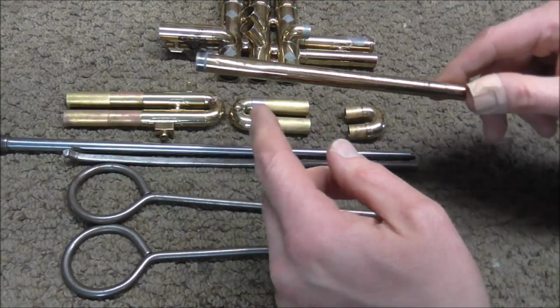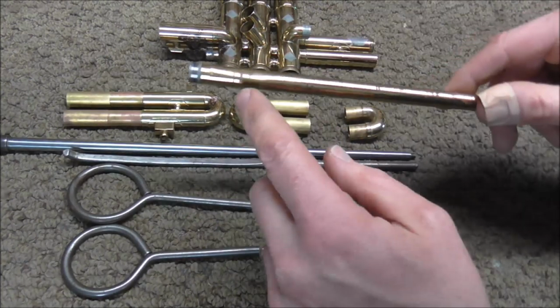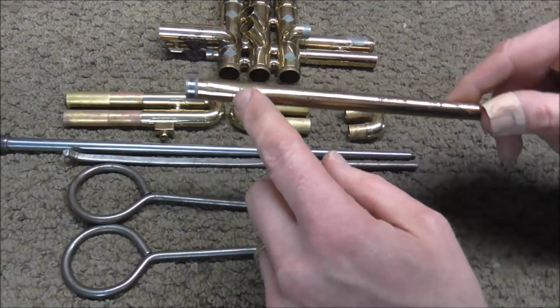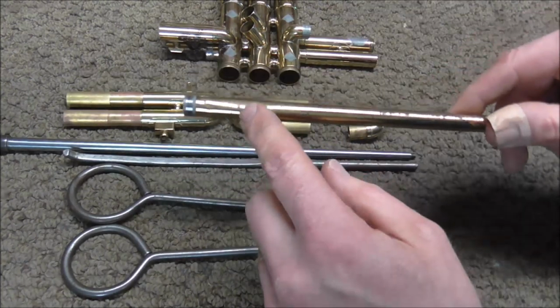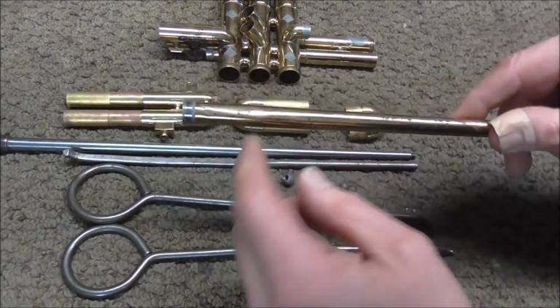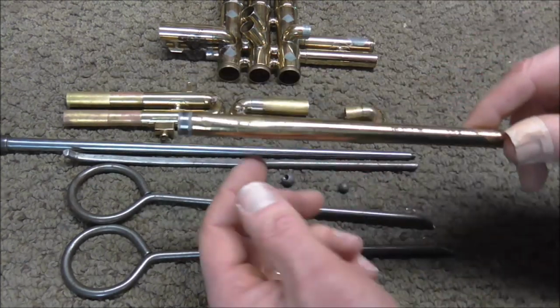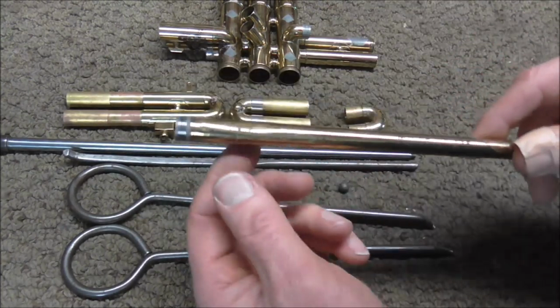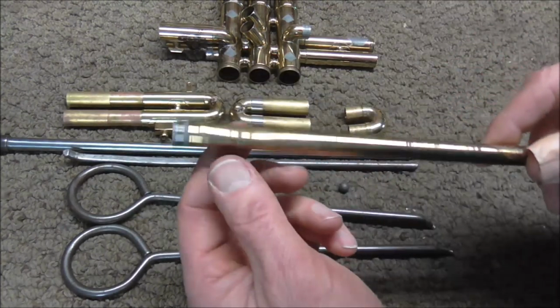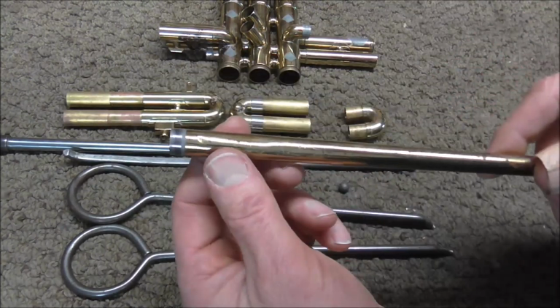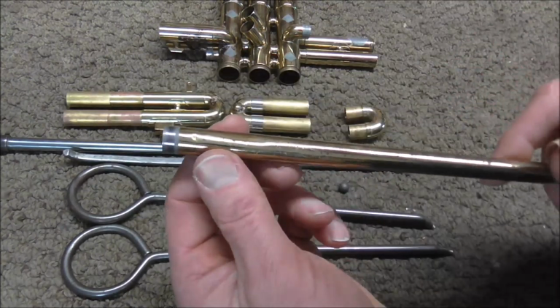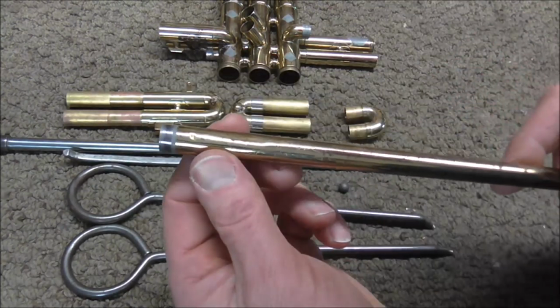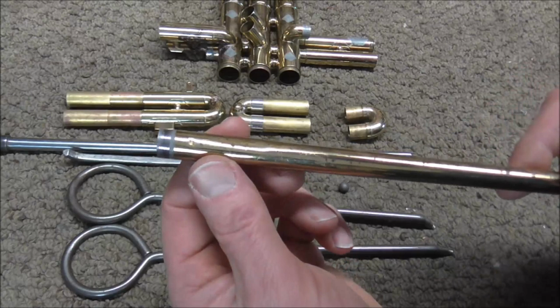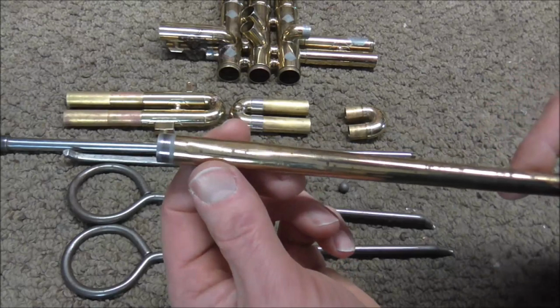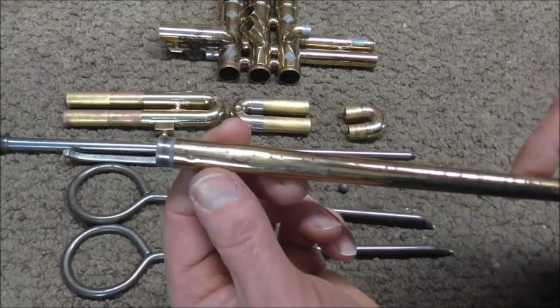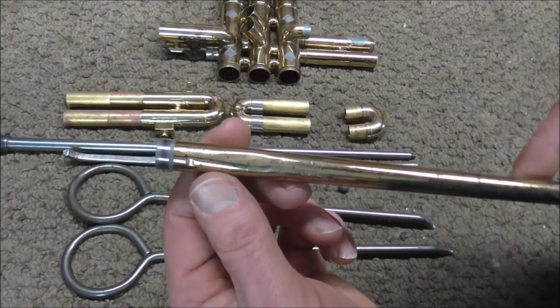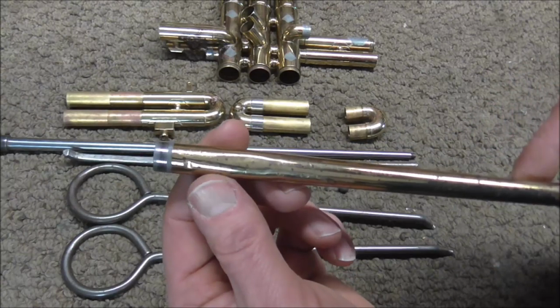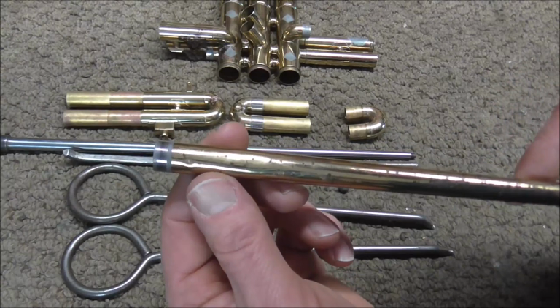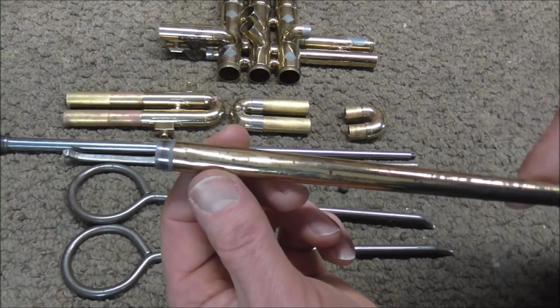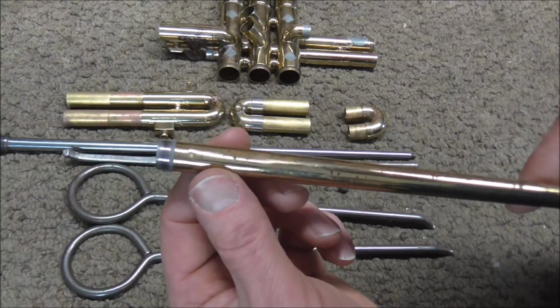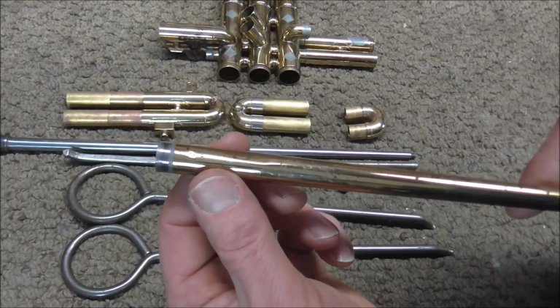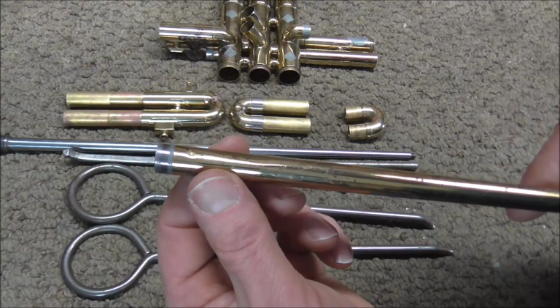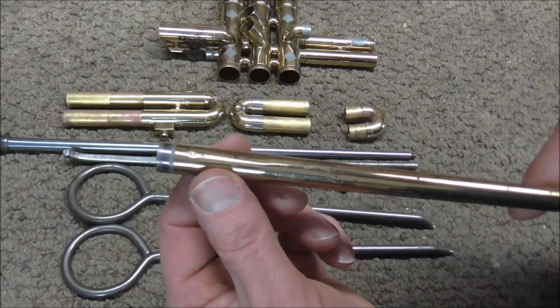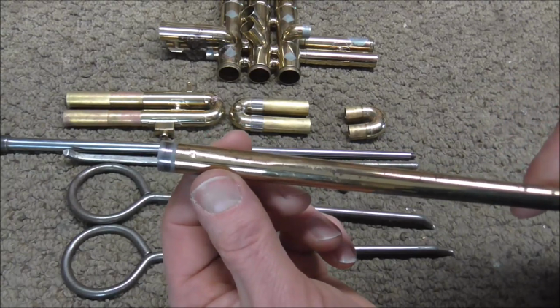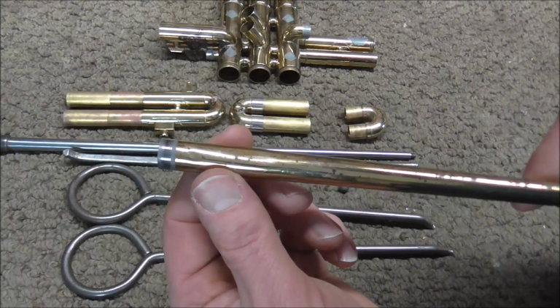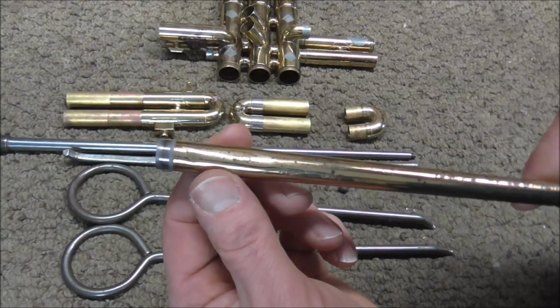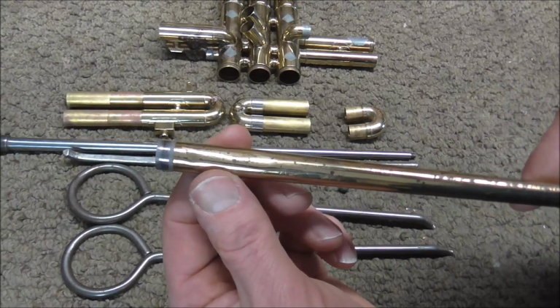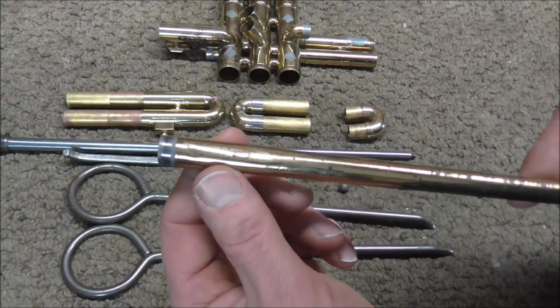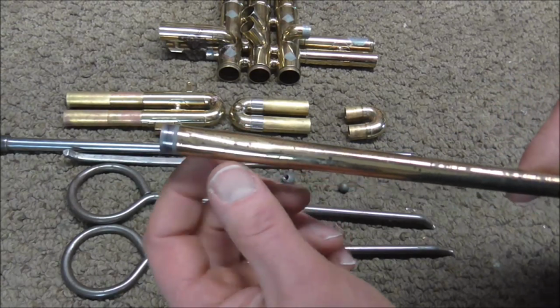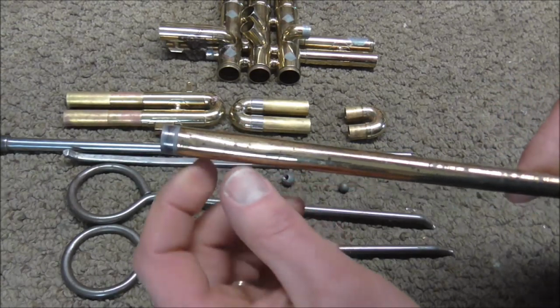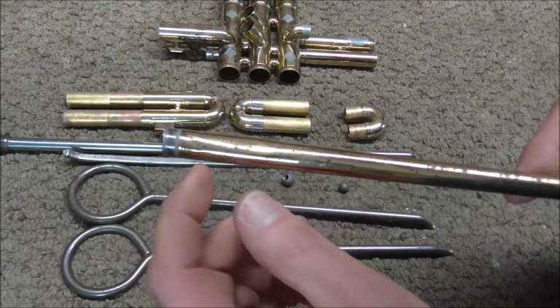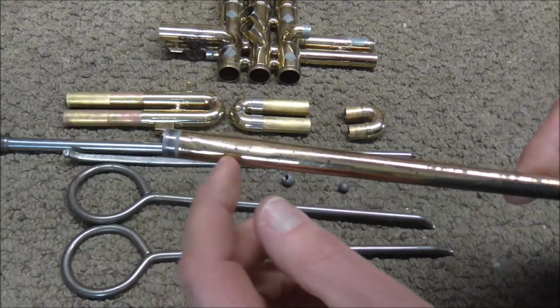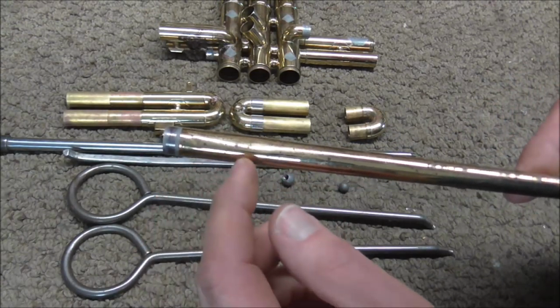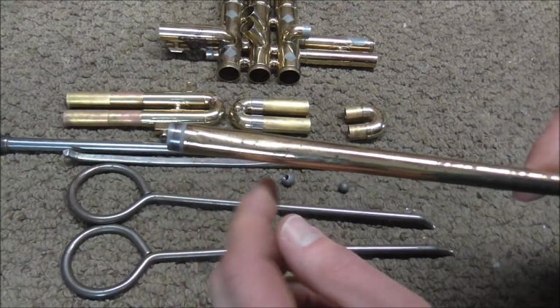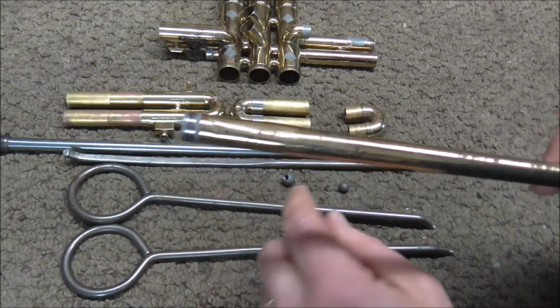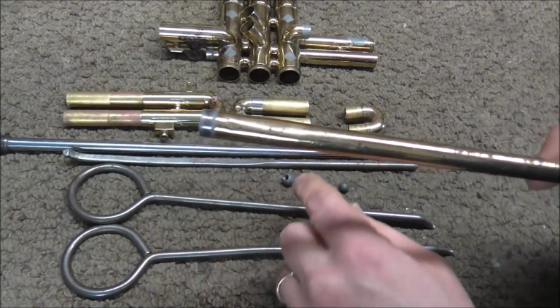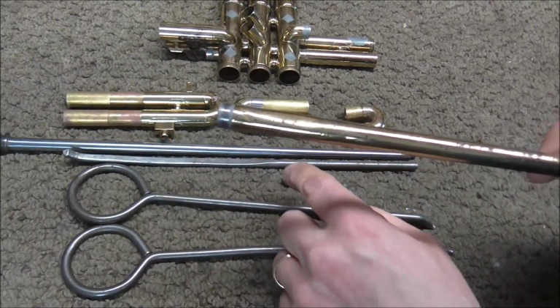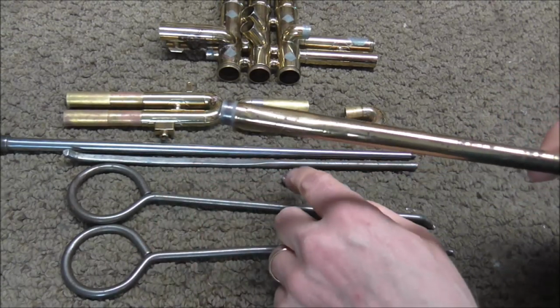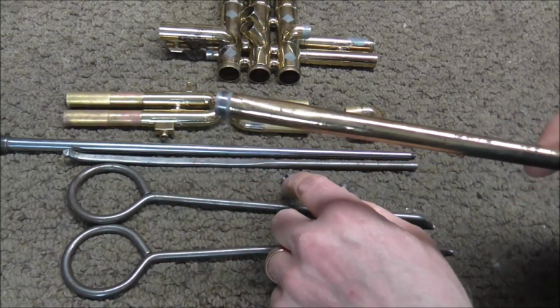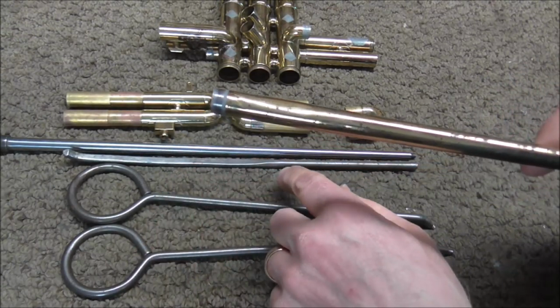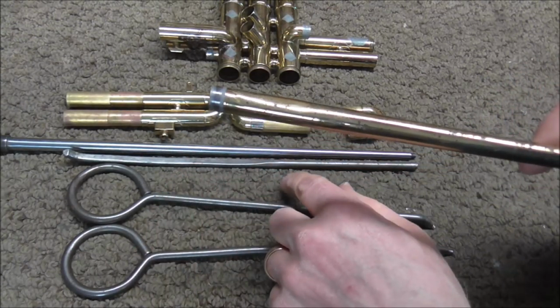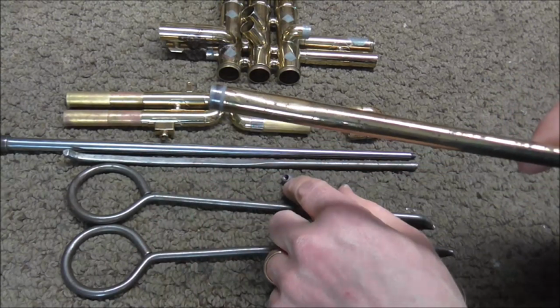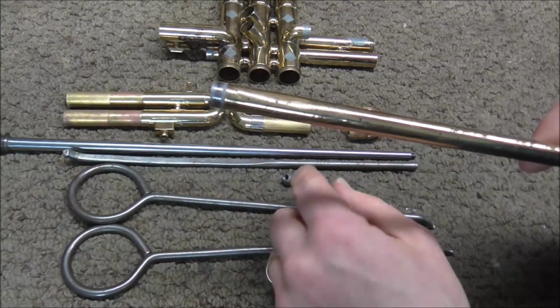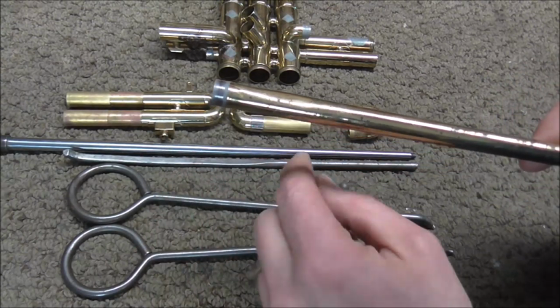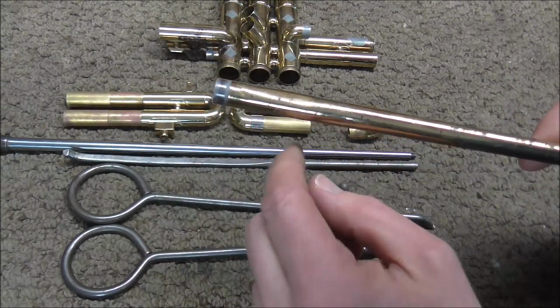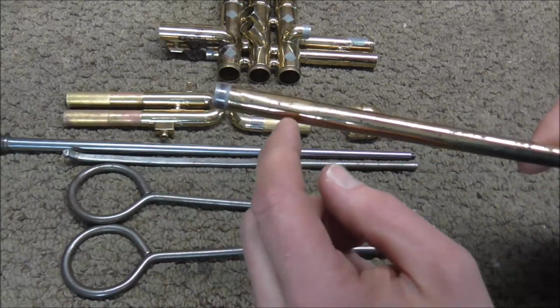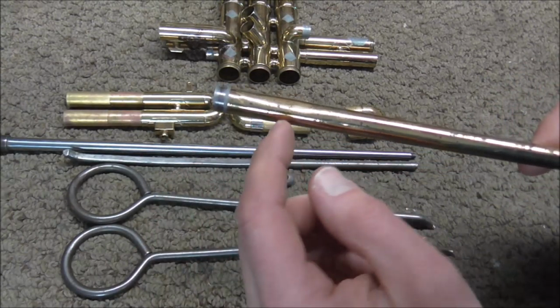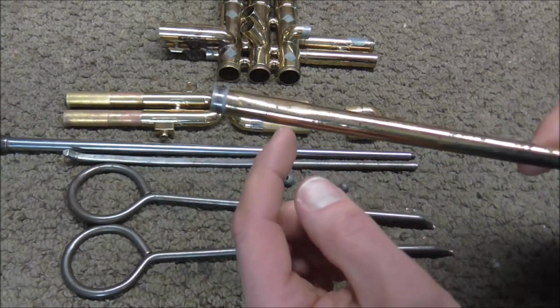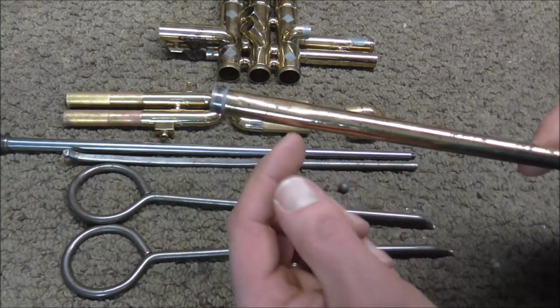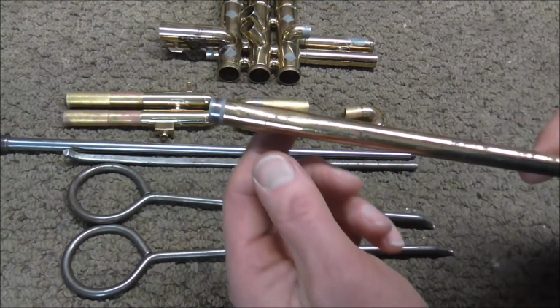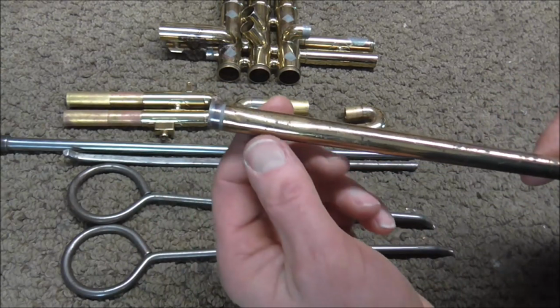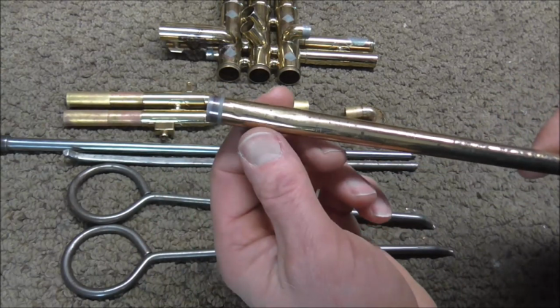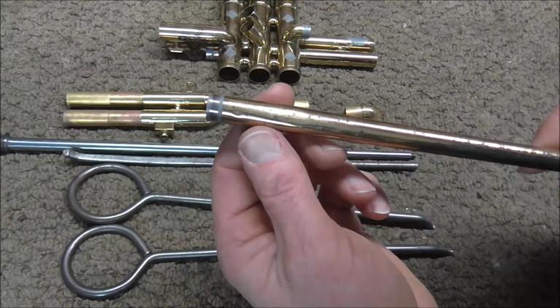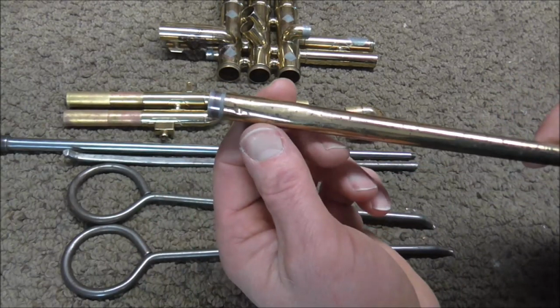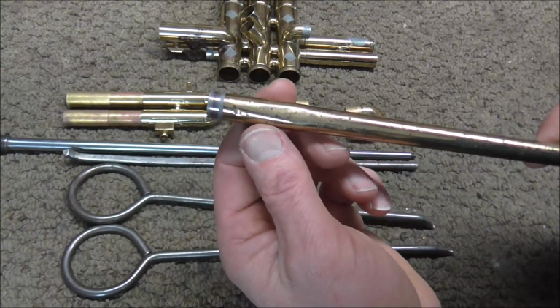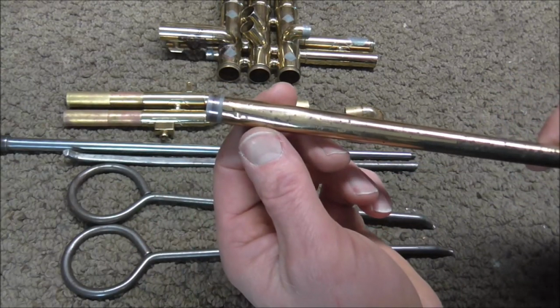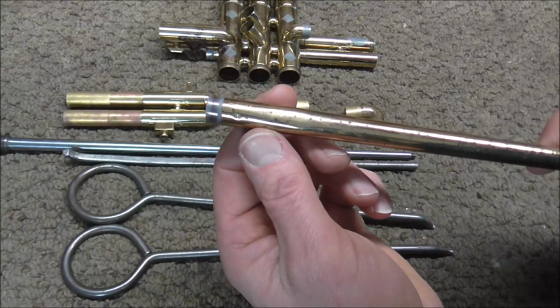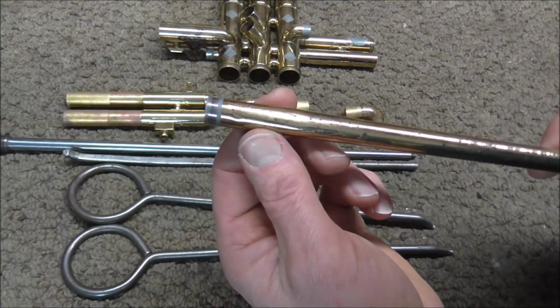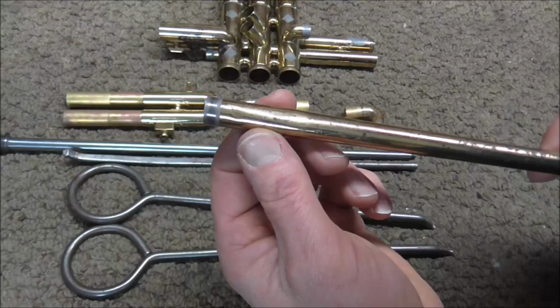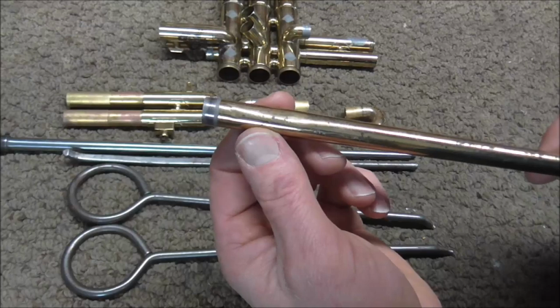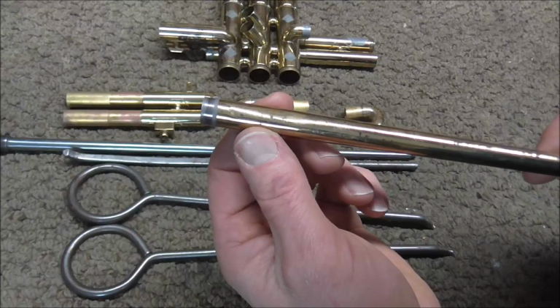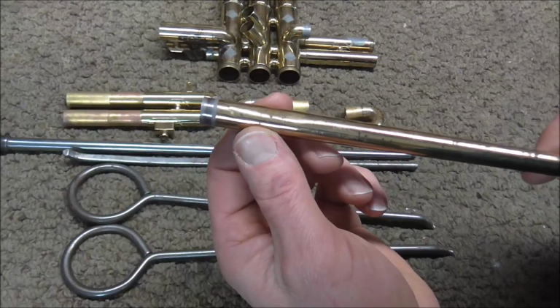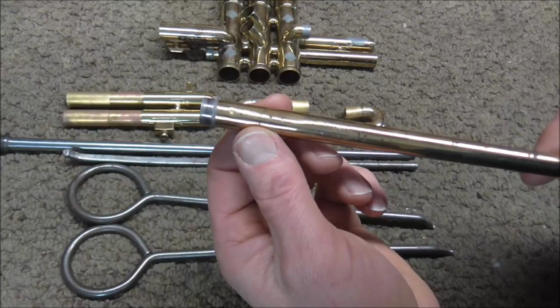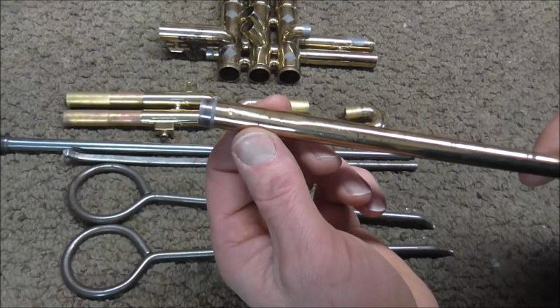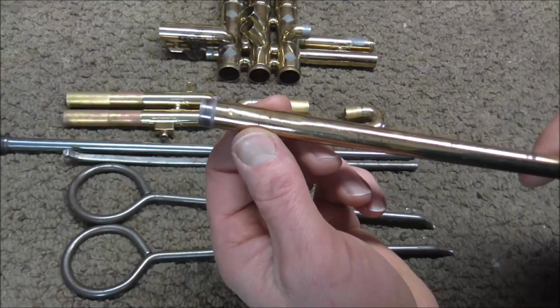I just realized I'll probably need this one — it's for getting the dents out at the end of the third slide crooks. The smaller dent ball is used on the sharper dents, and the medium dent ball is used on smoother dents, like the one on the lead pipe. I may go to the next size up for that one.